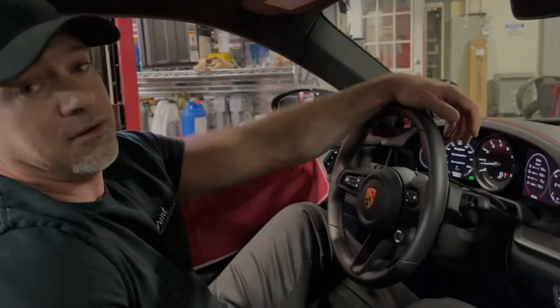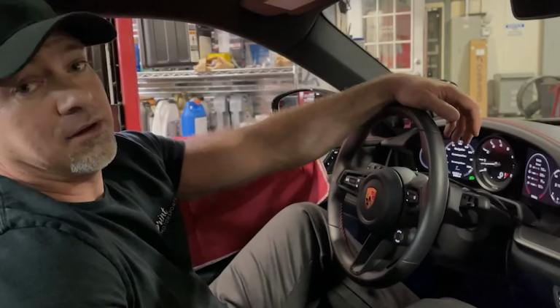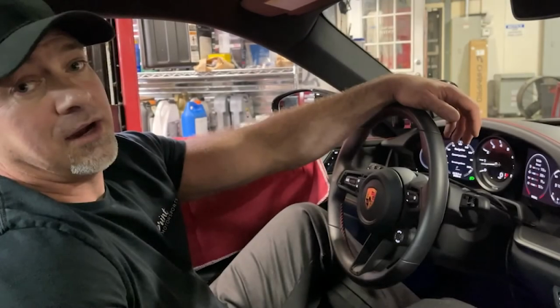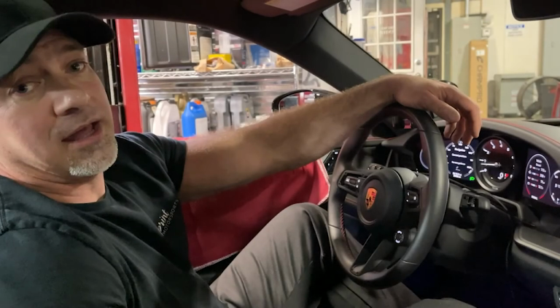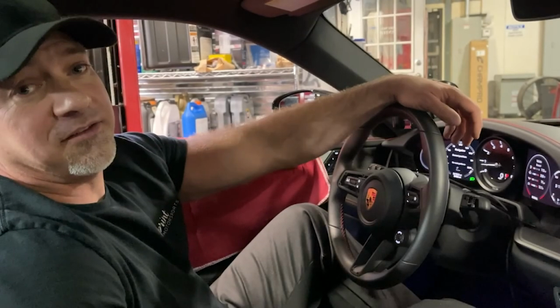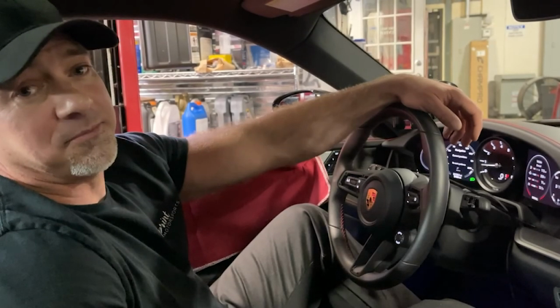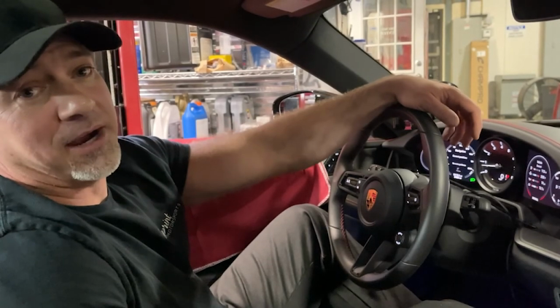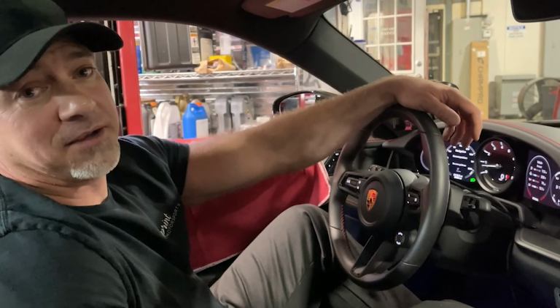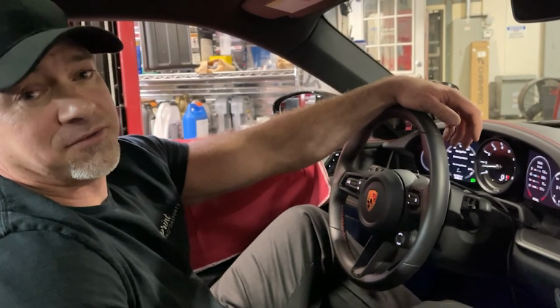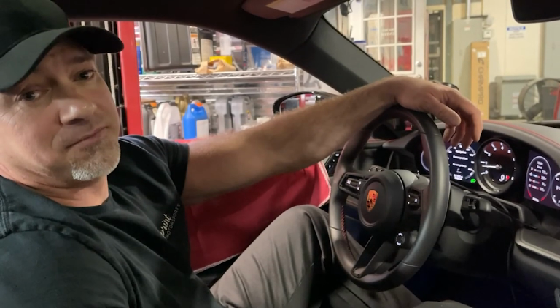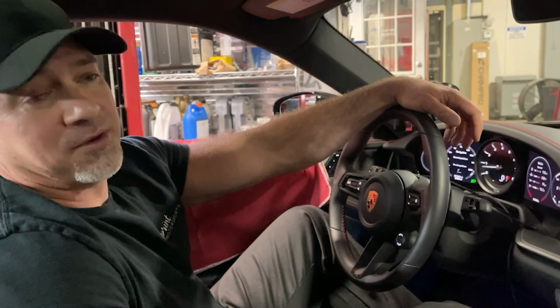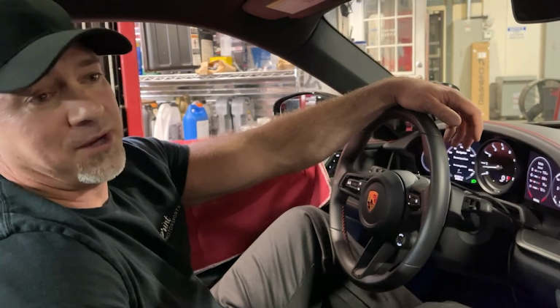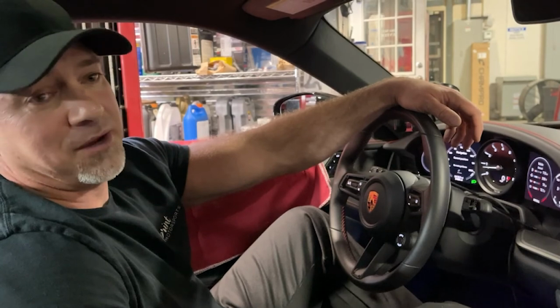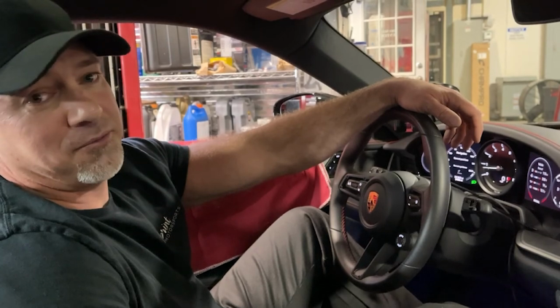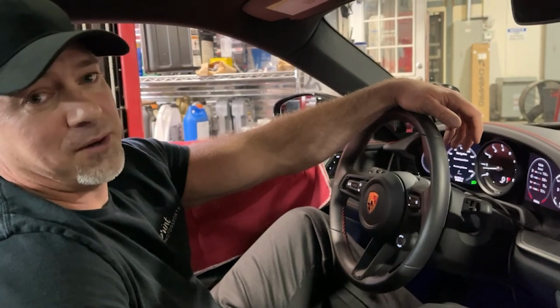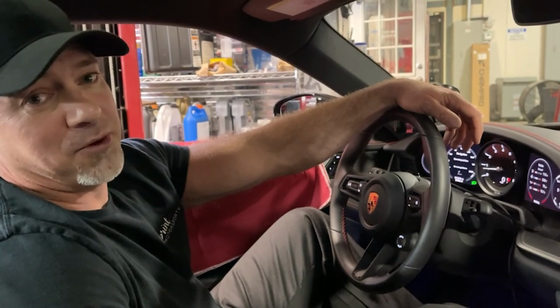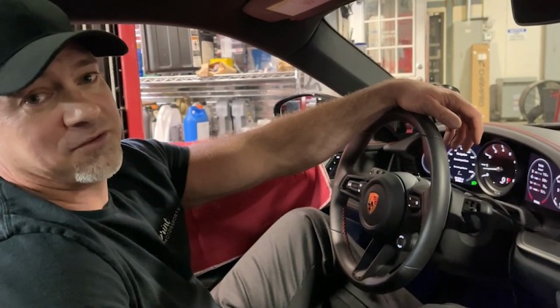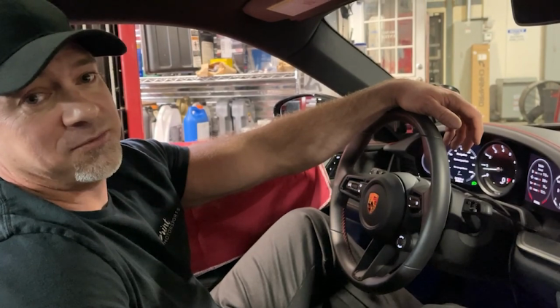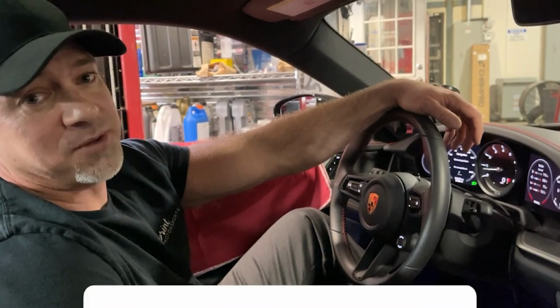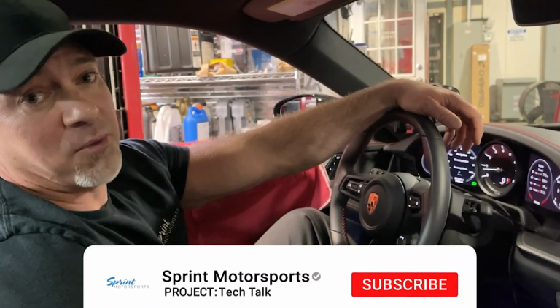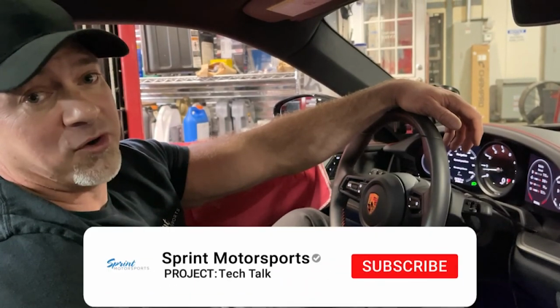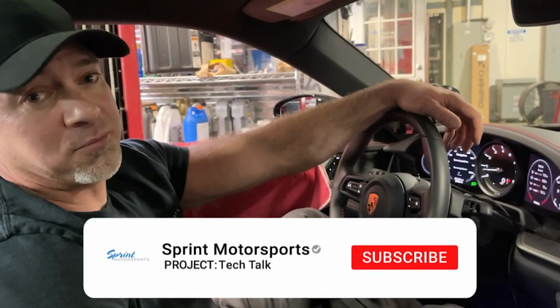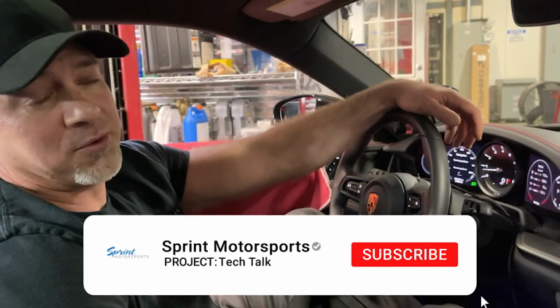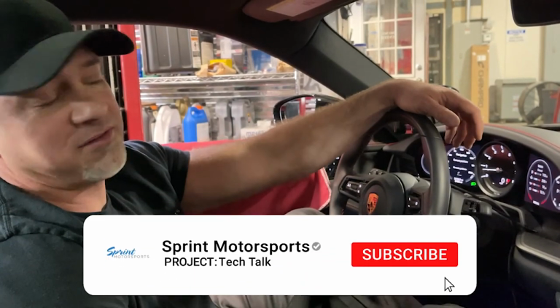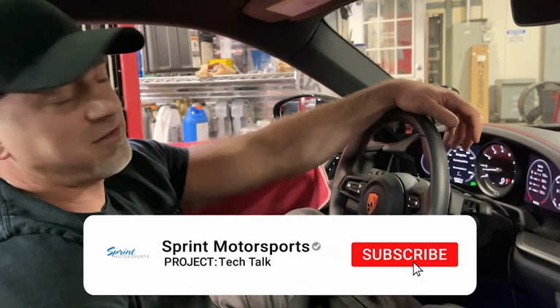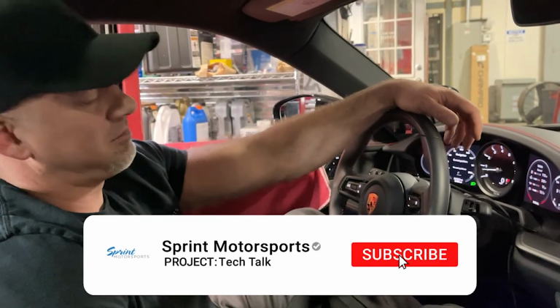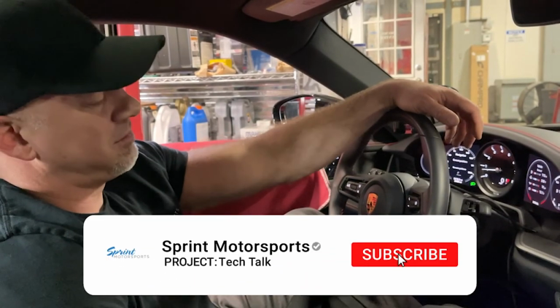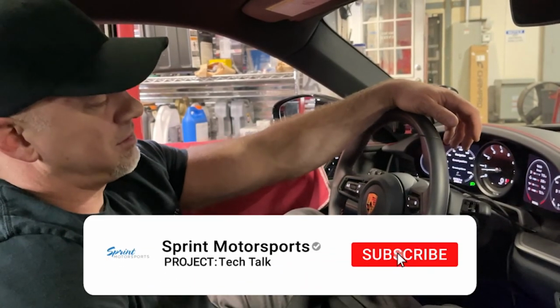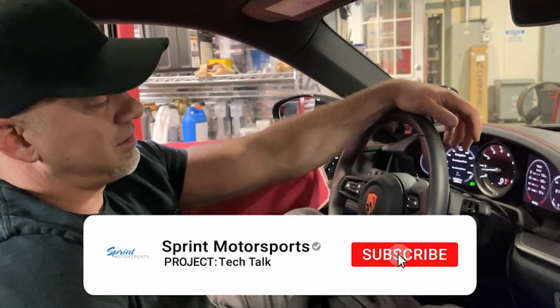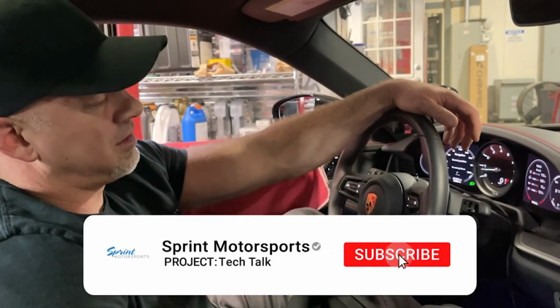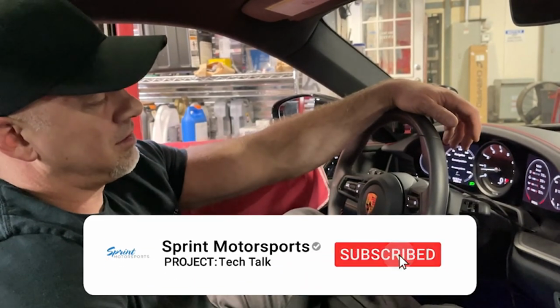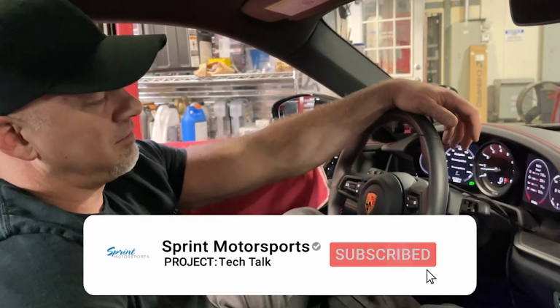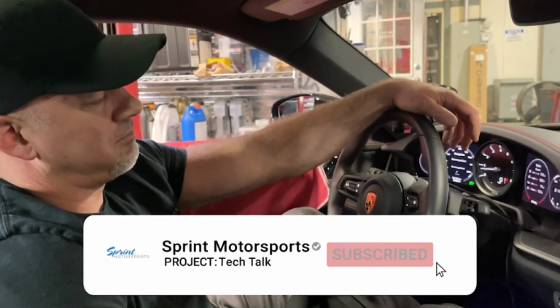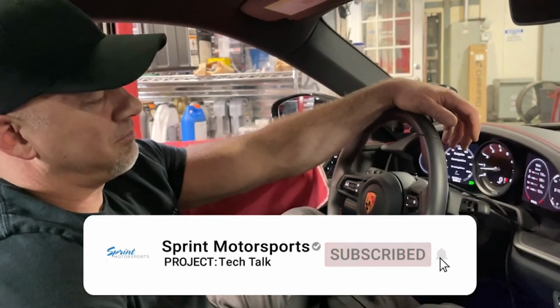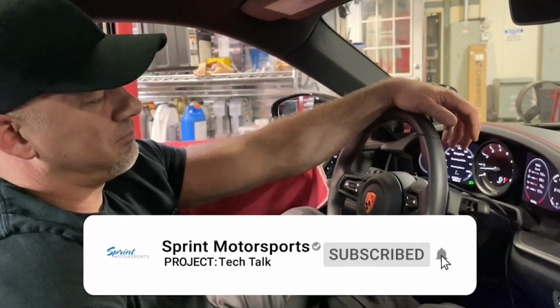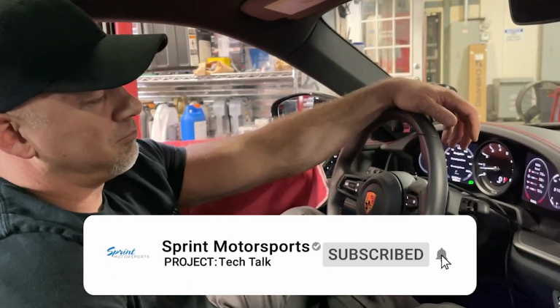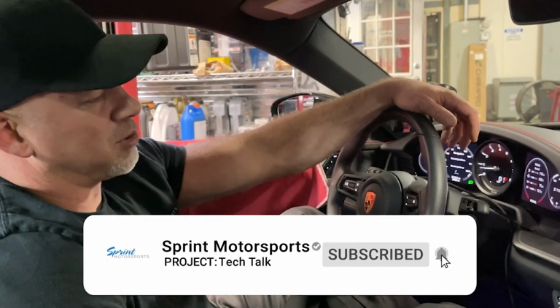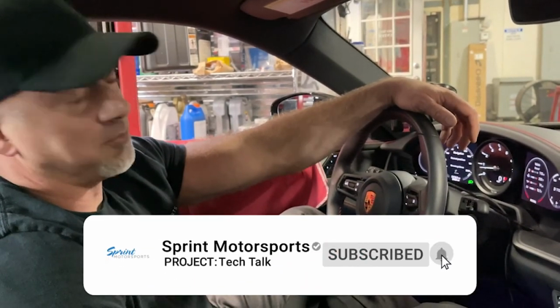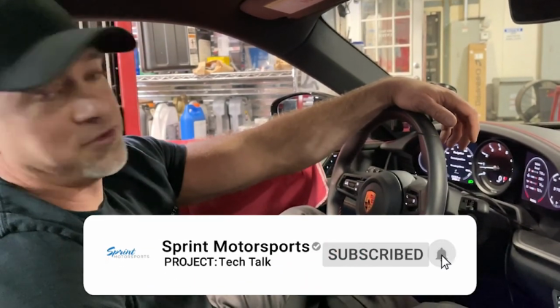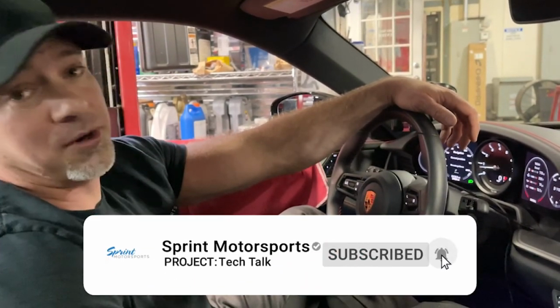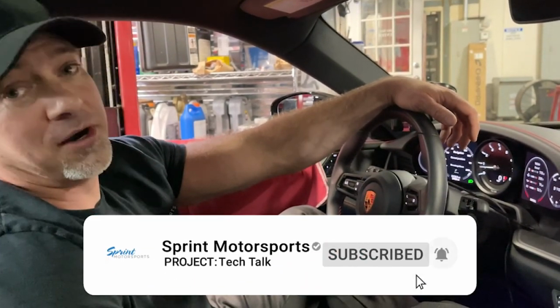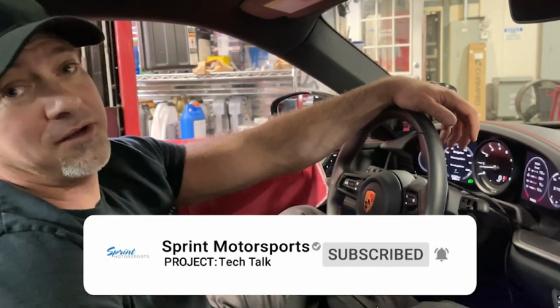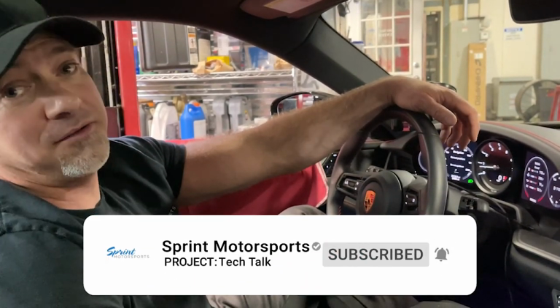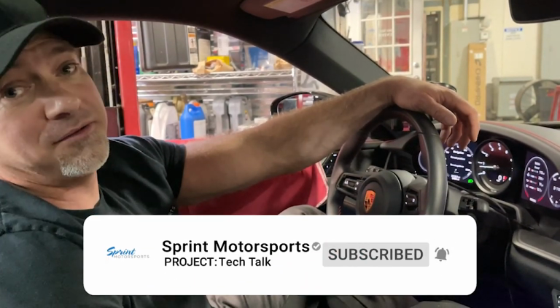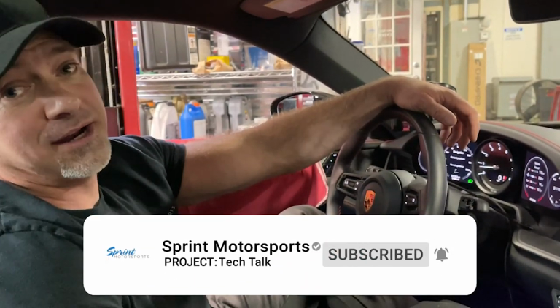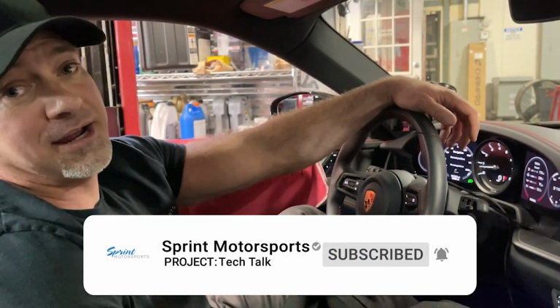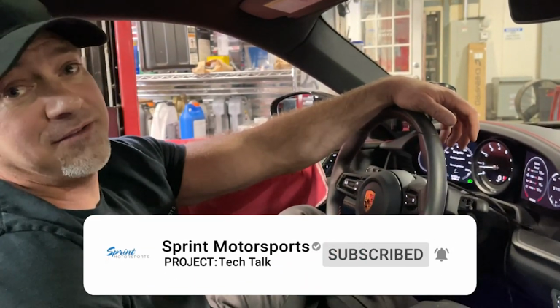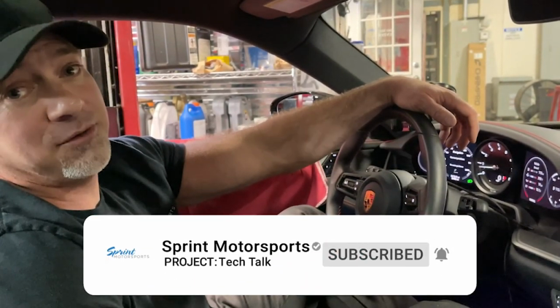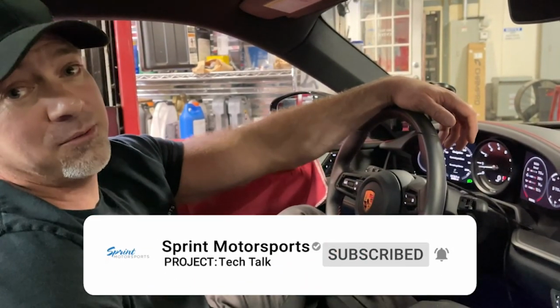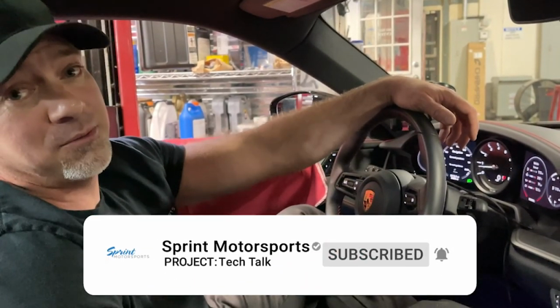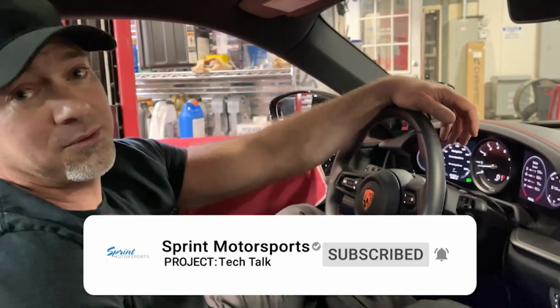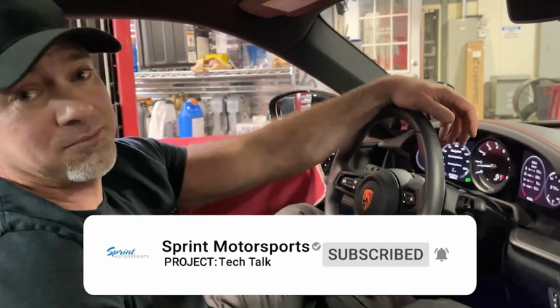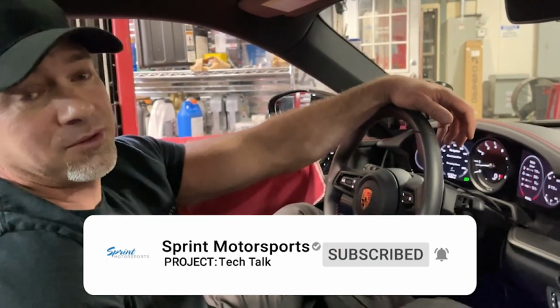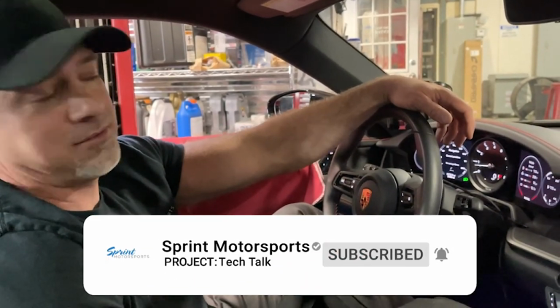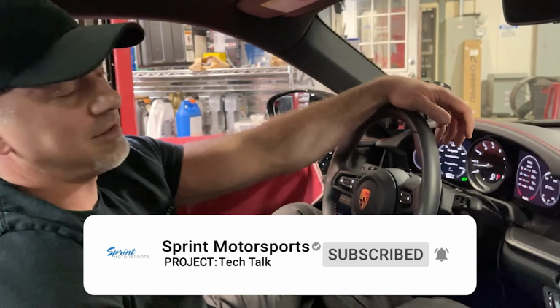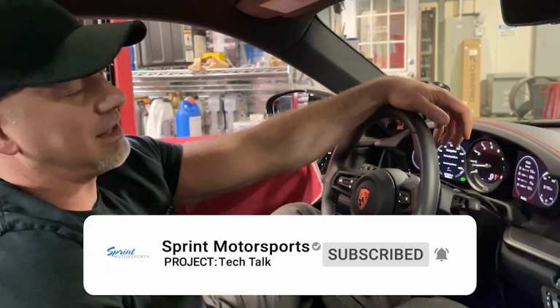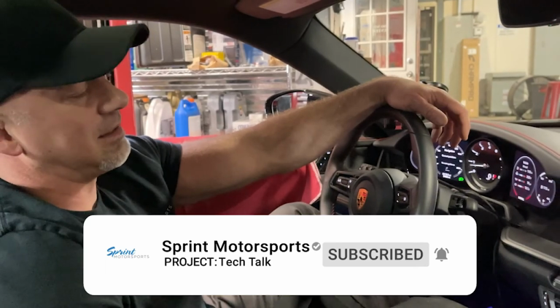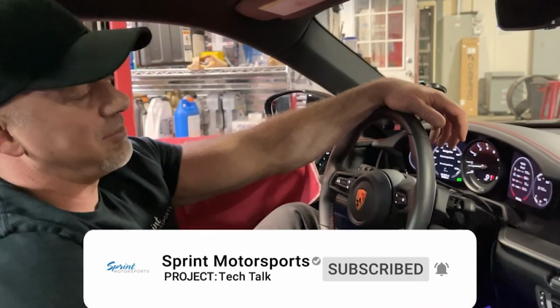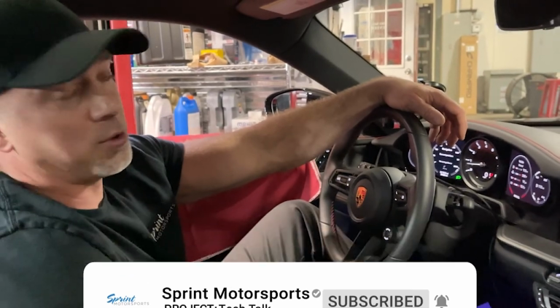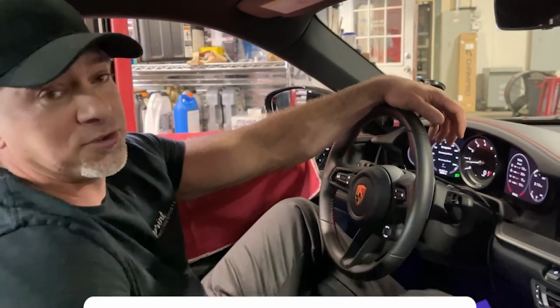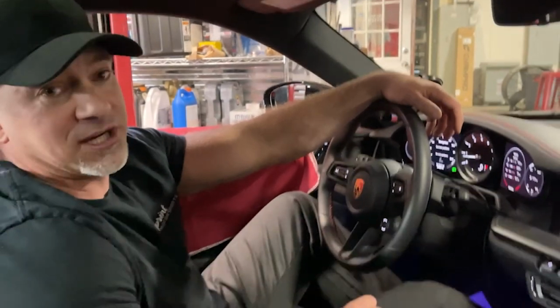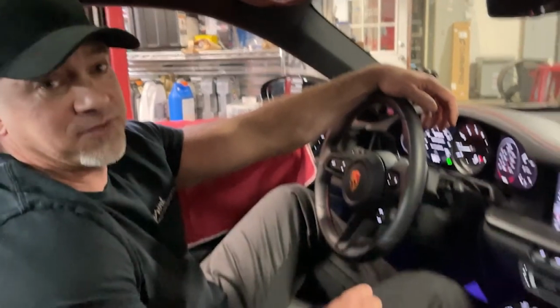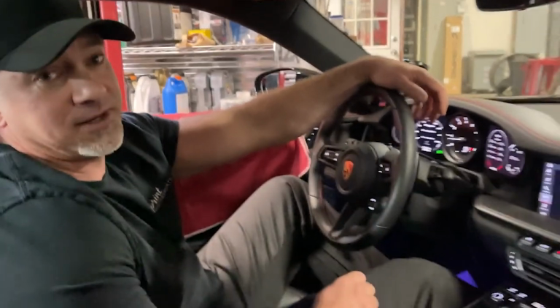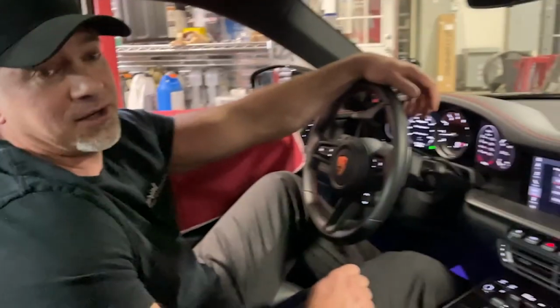Hi, this is Mike from Ren Motorsports. Welcome to our 992-911 oil change video.